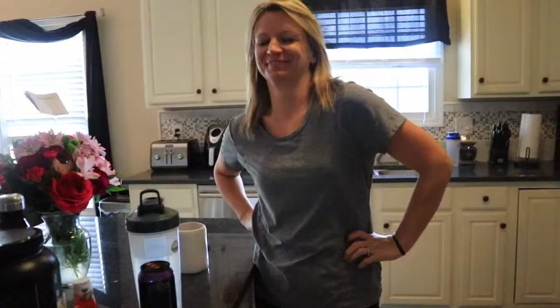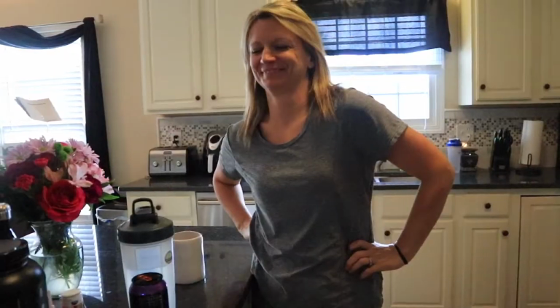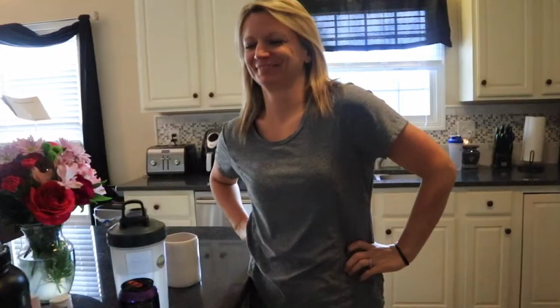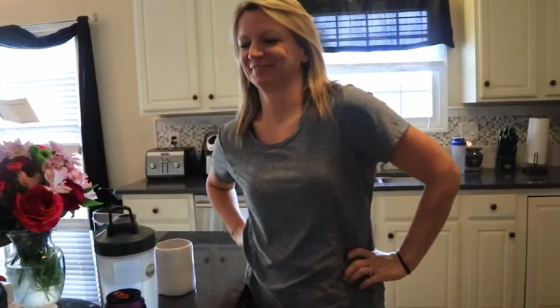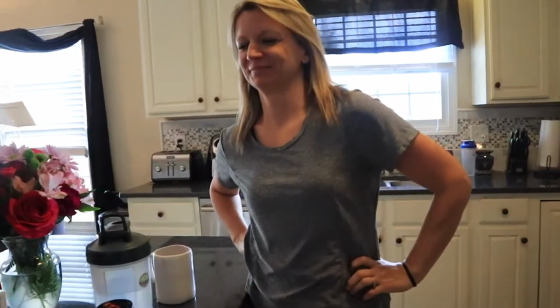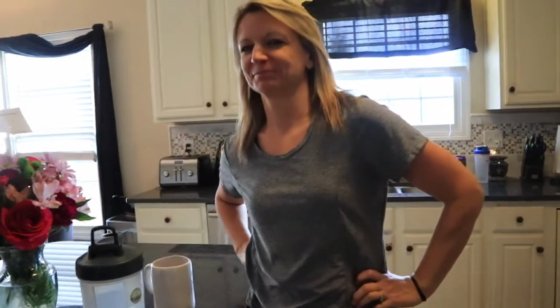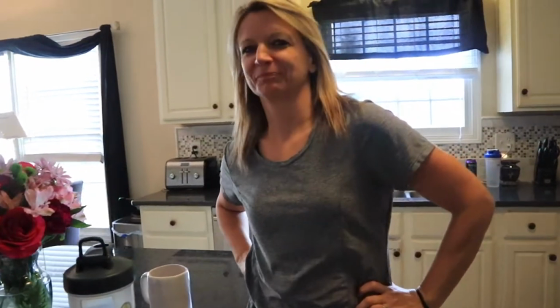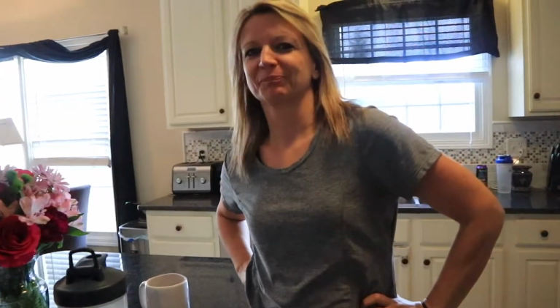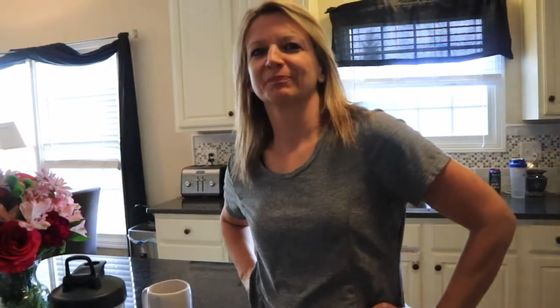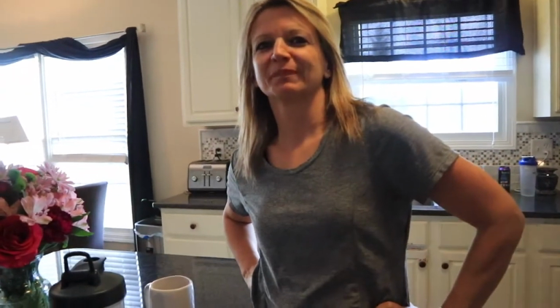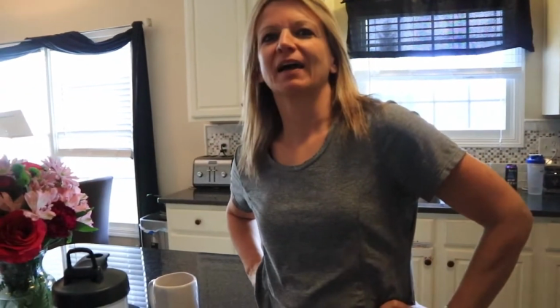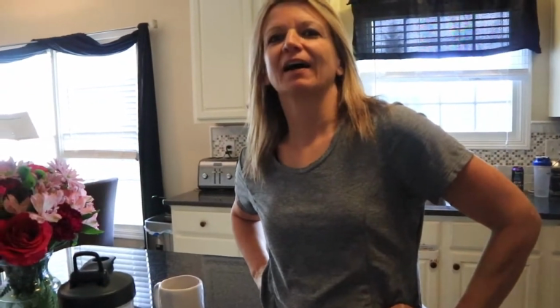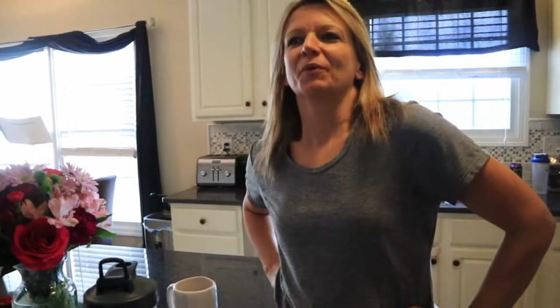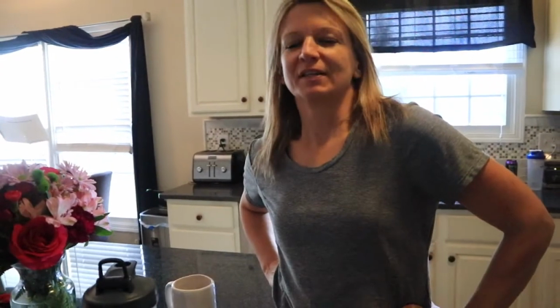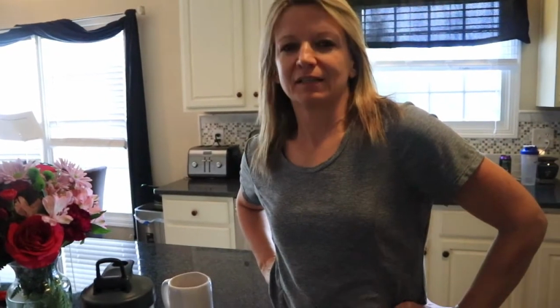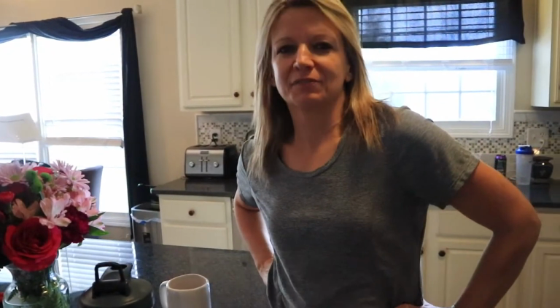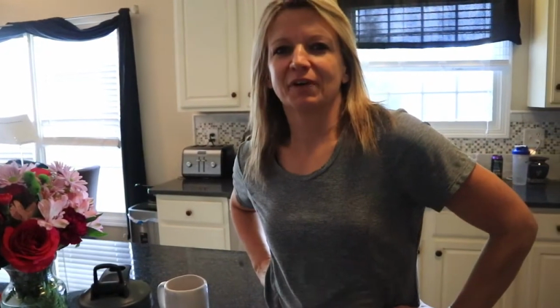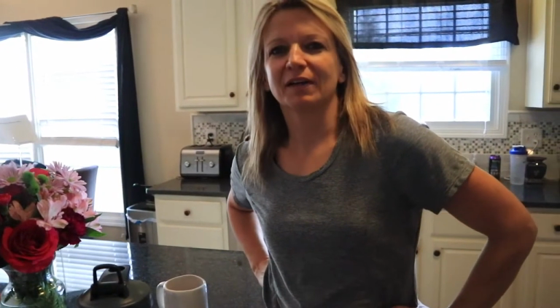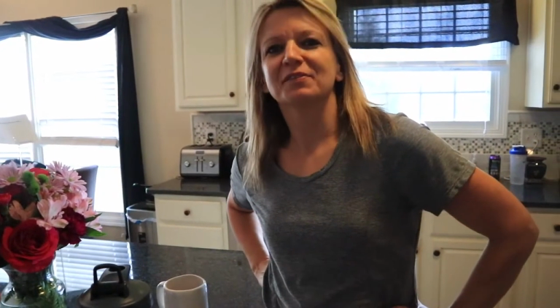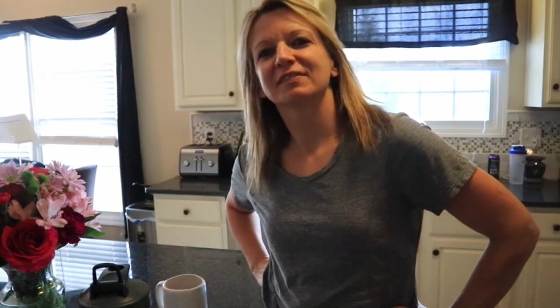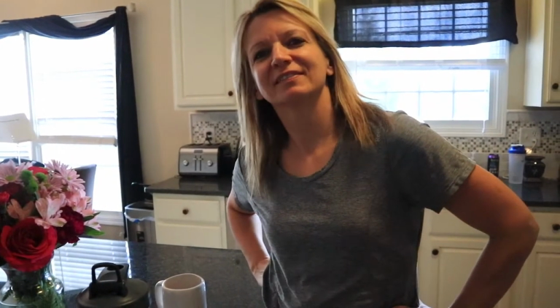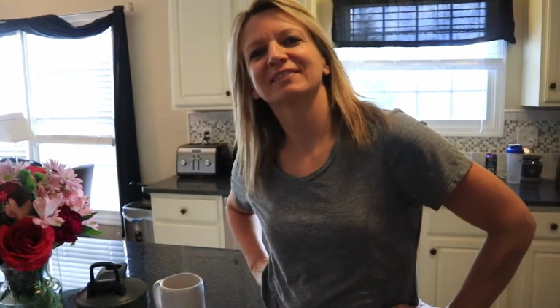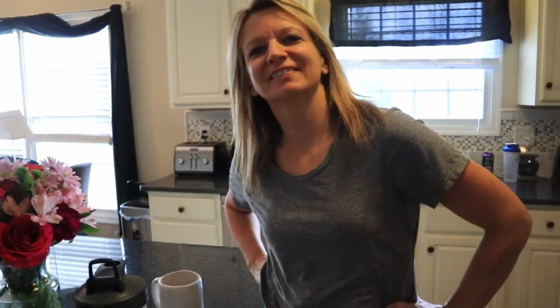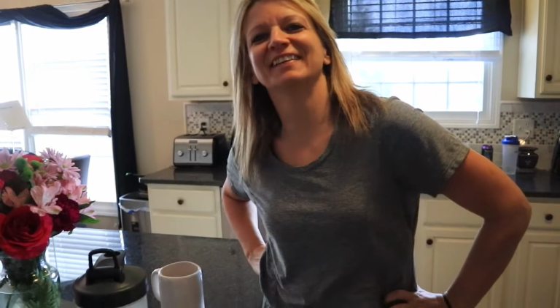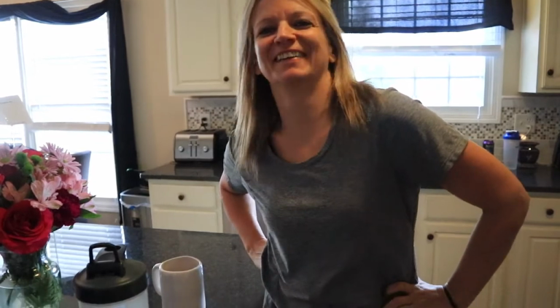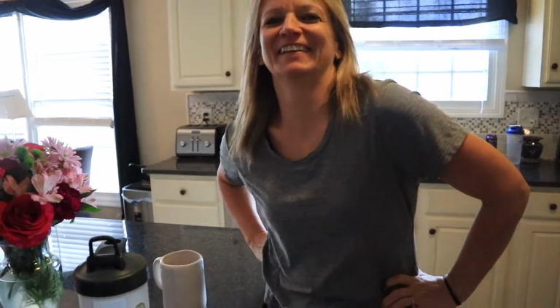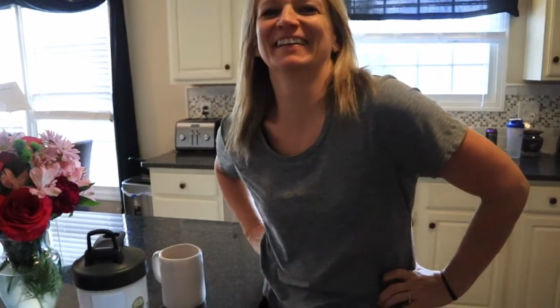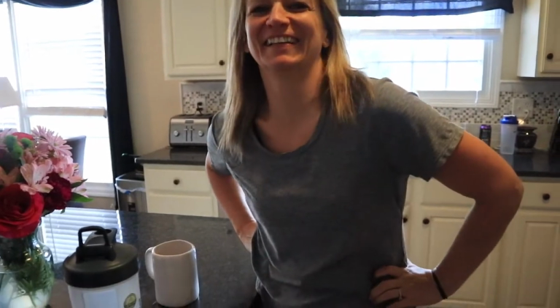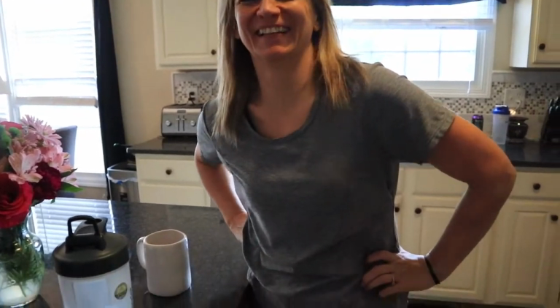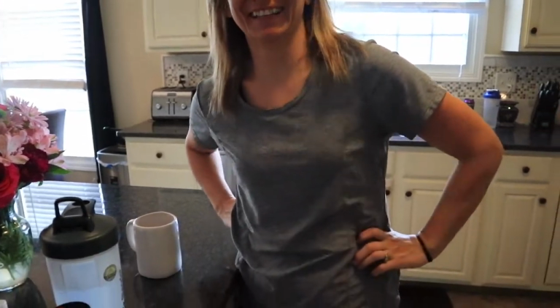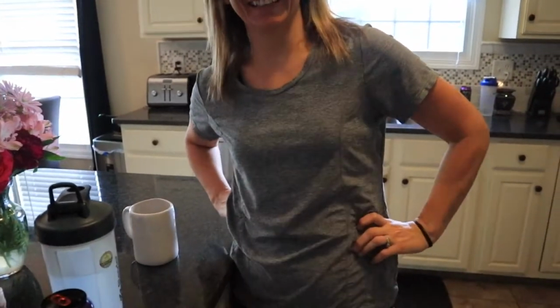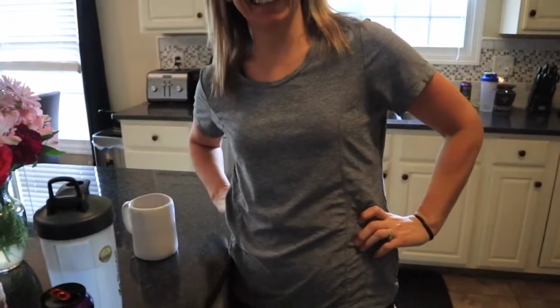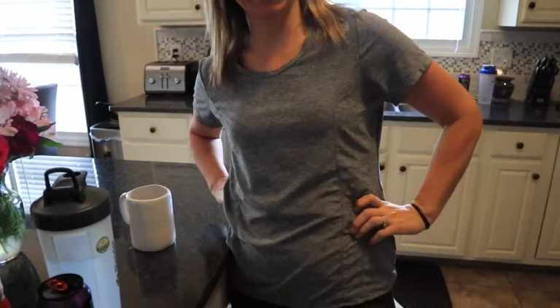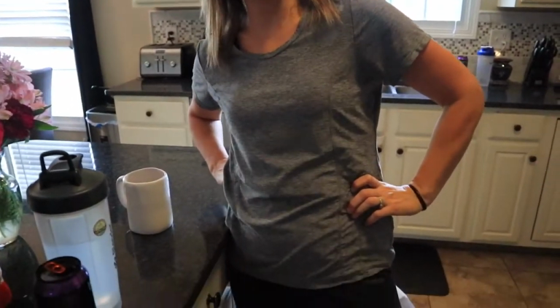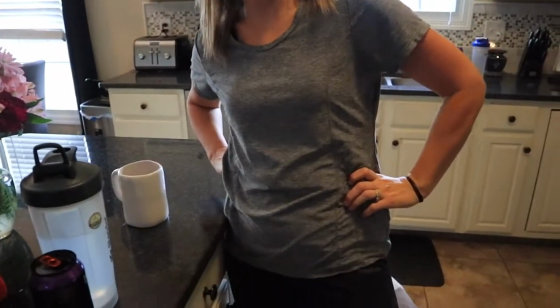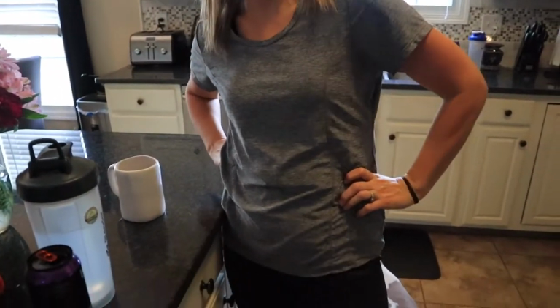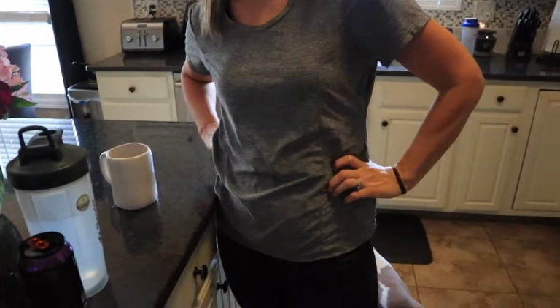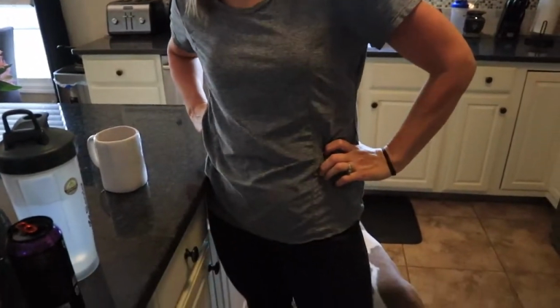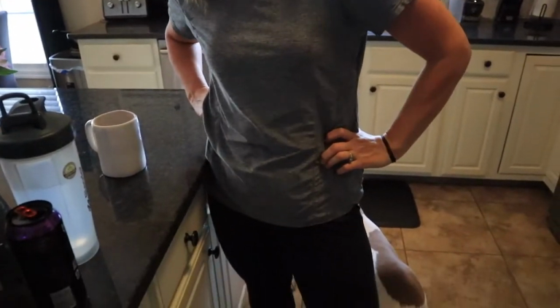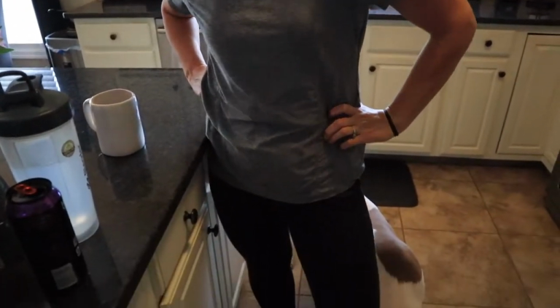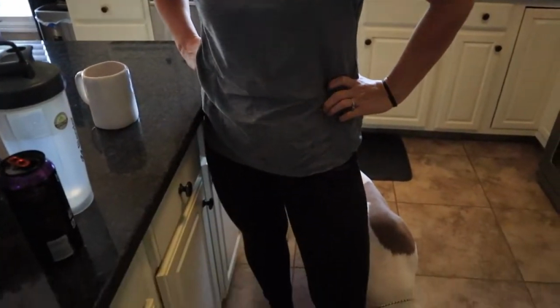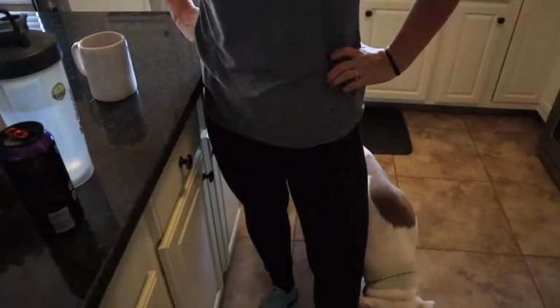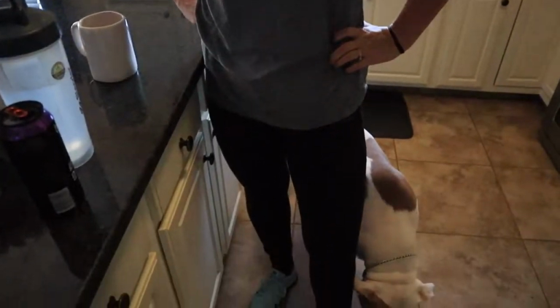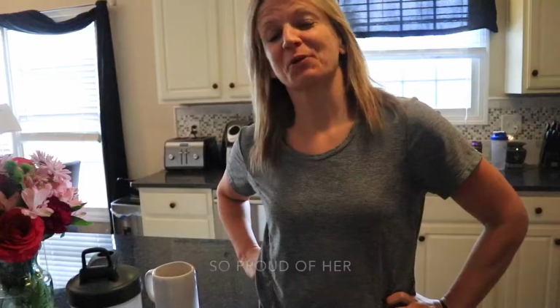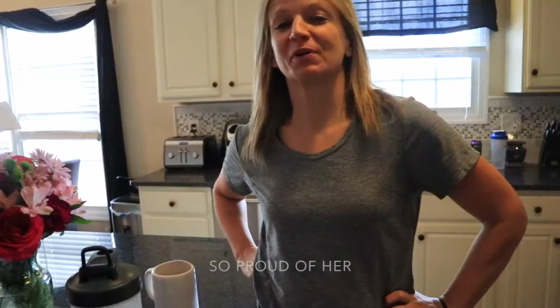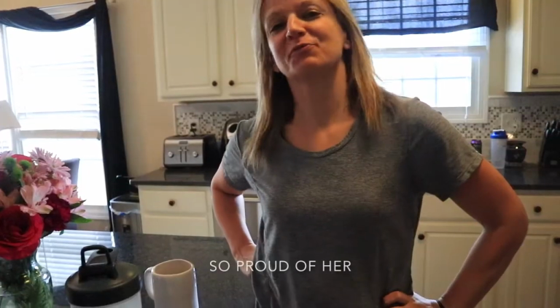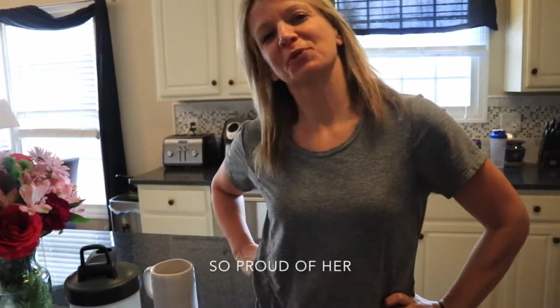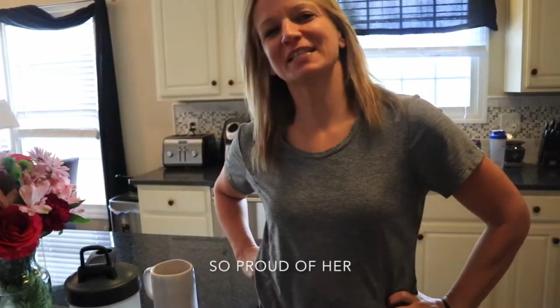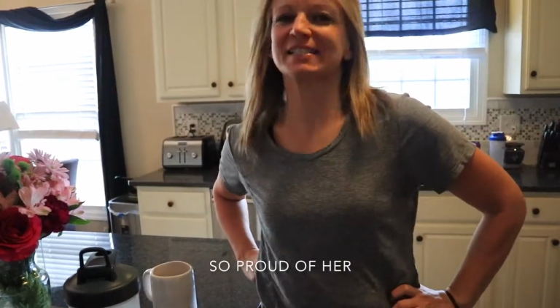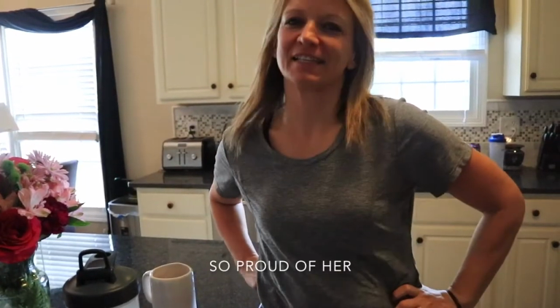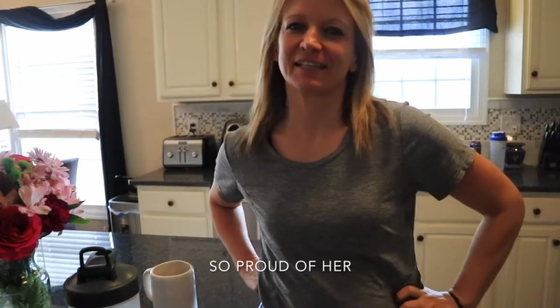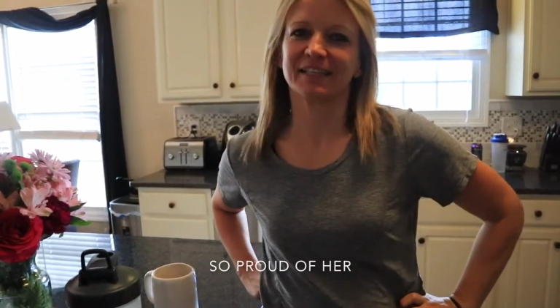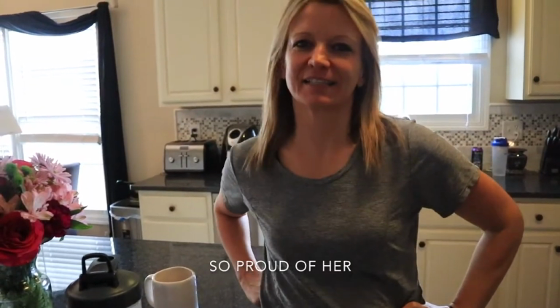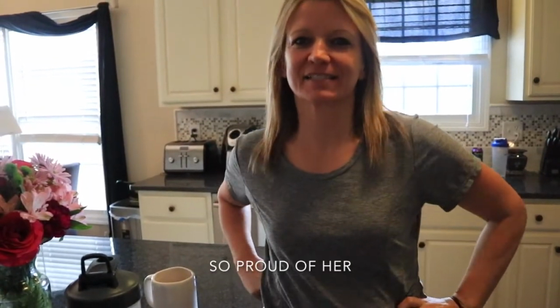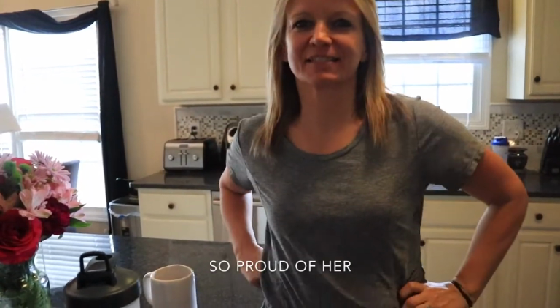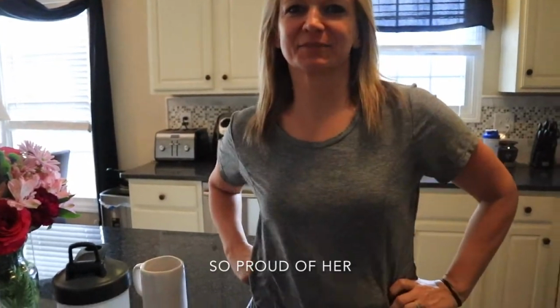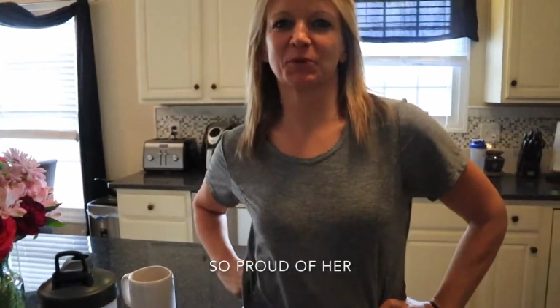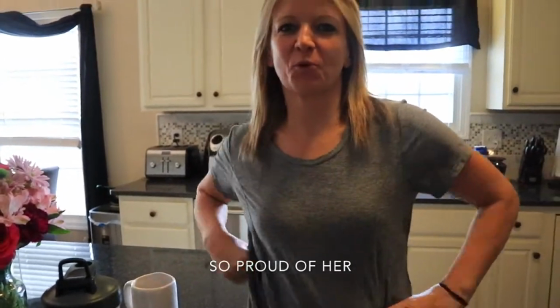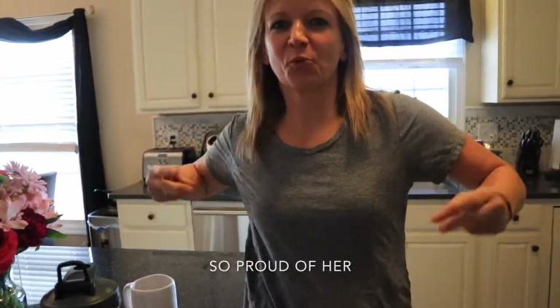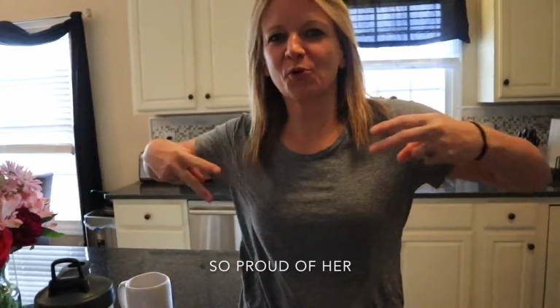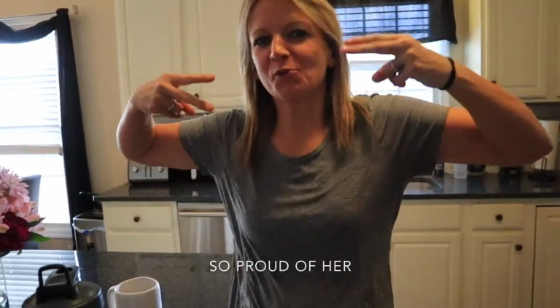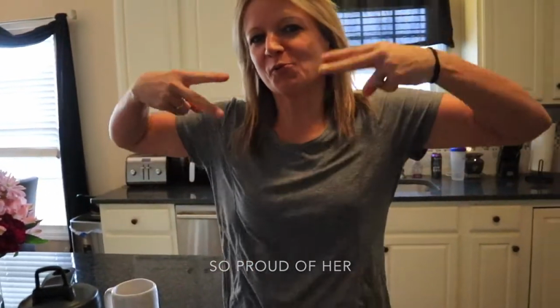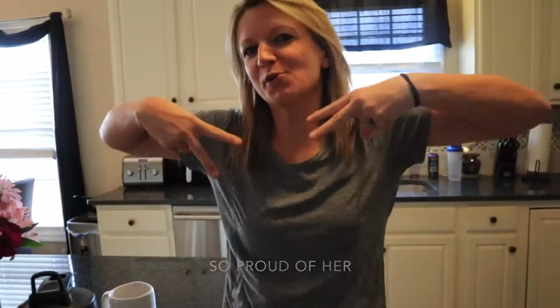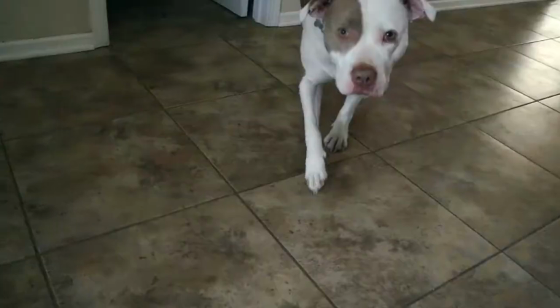Everyone, how much do you weigh? 195. And looking great. 146!